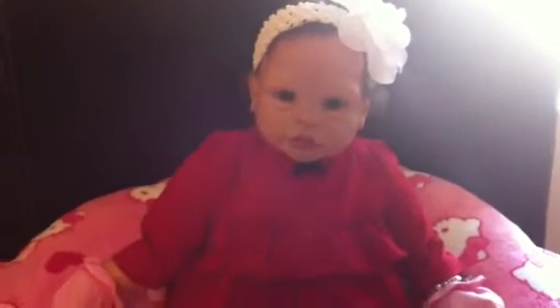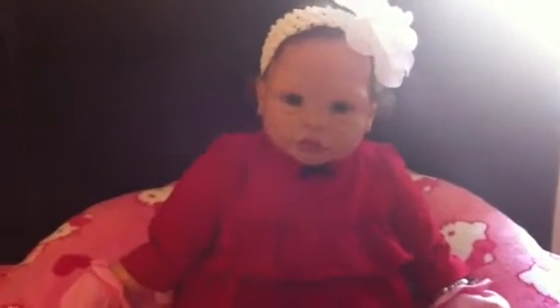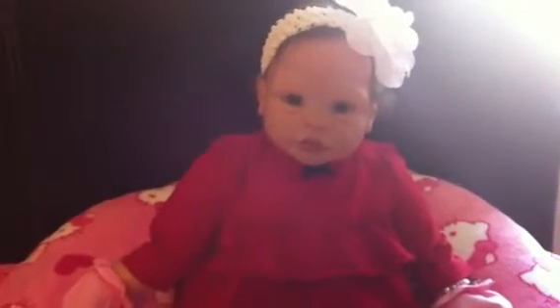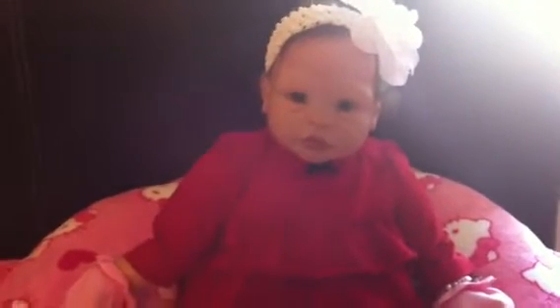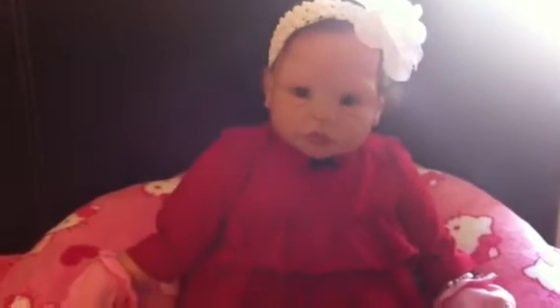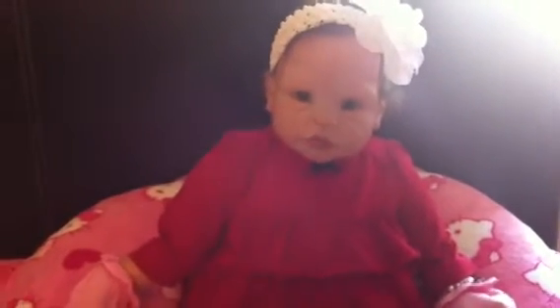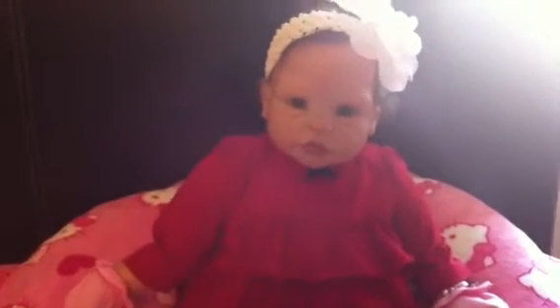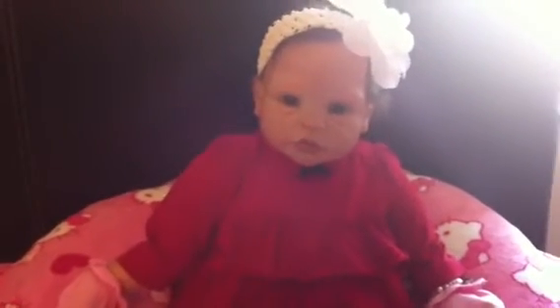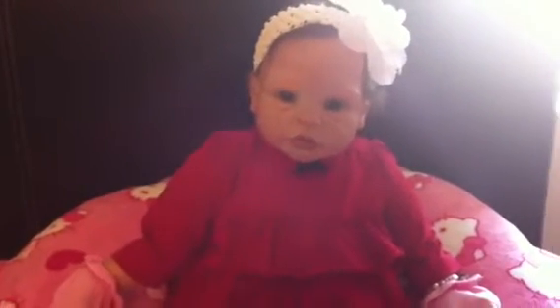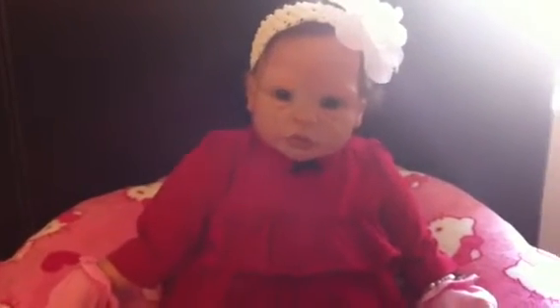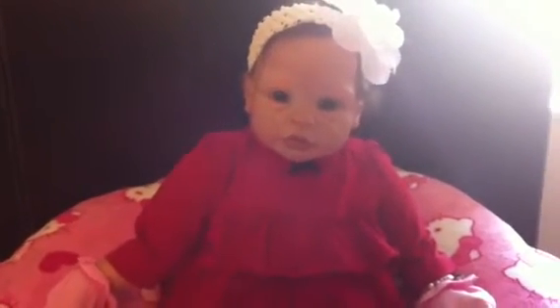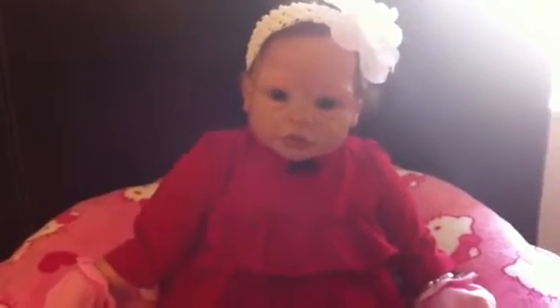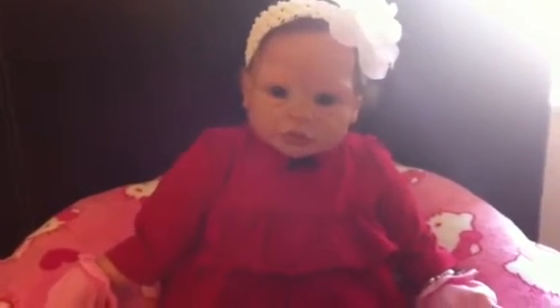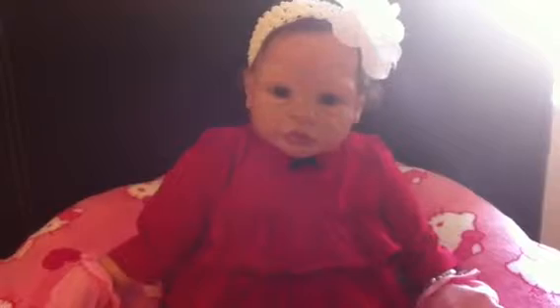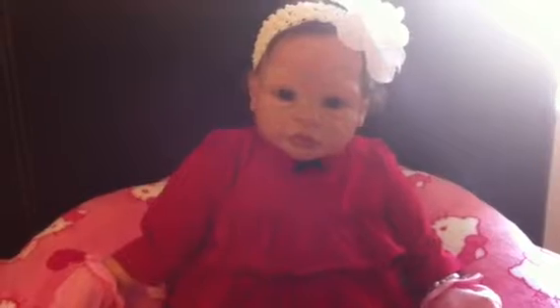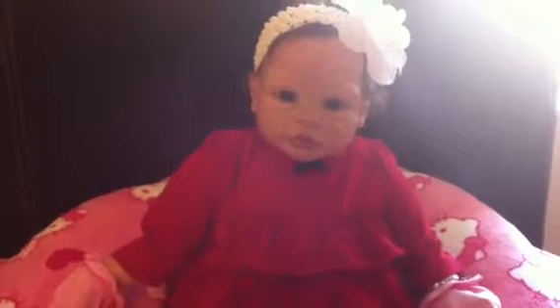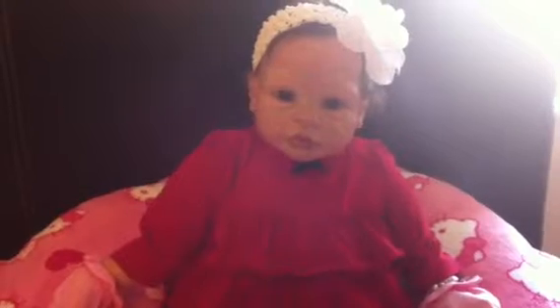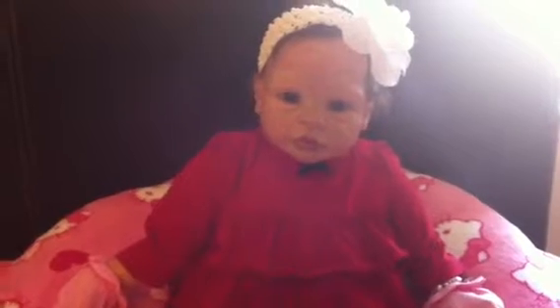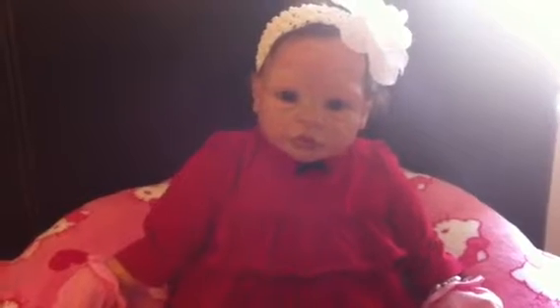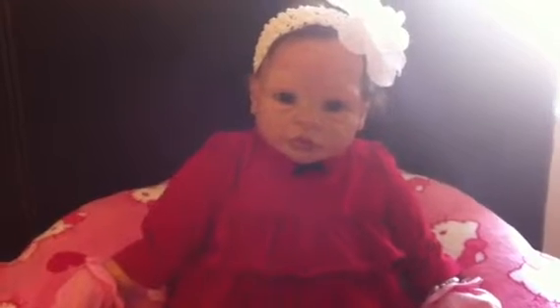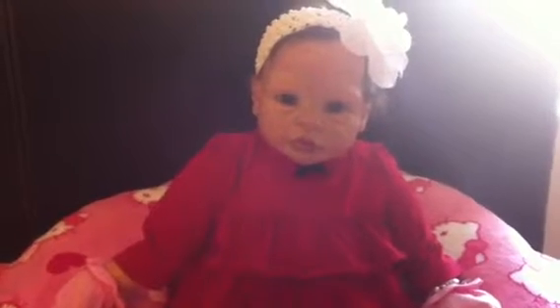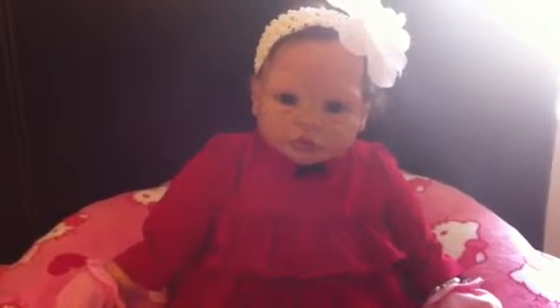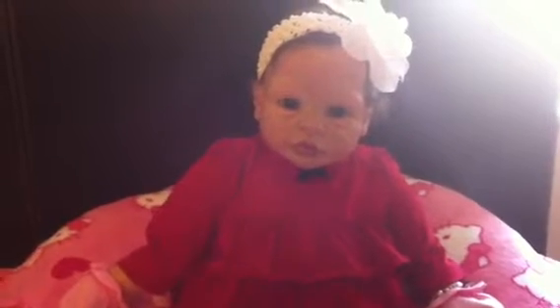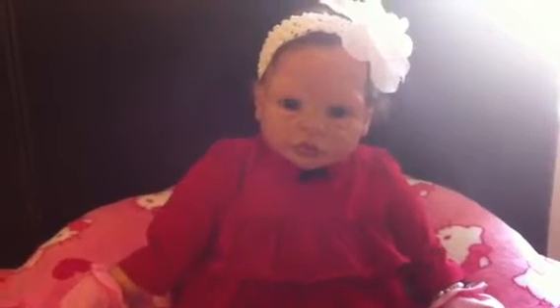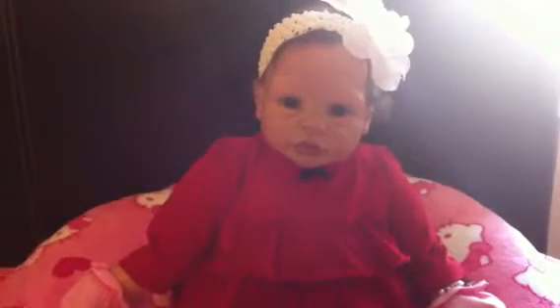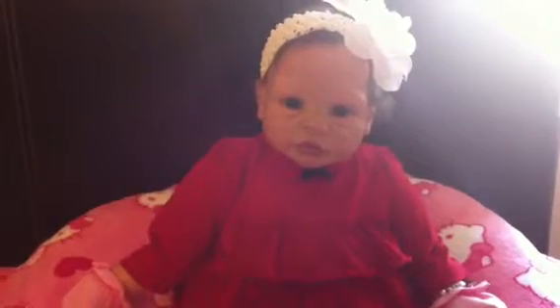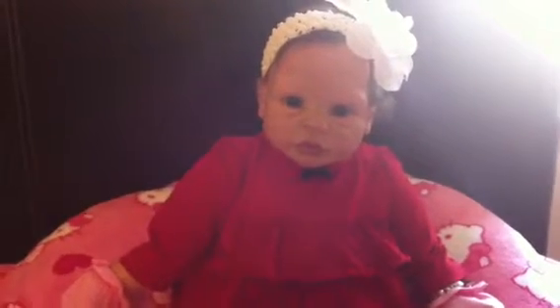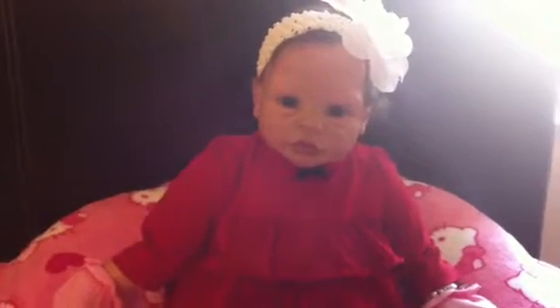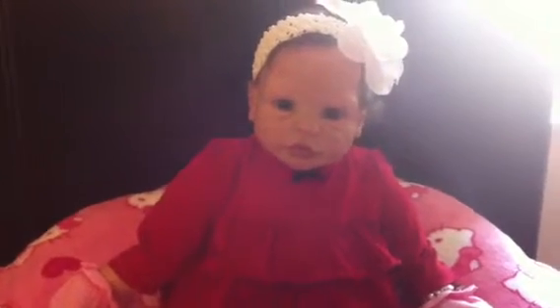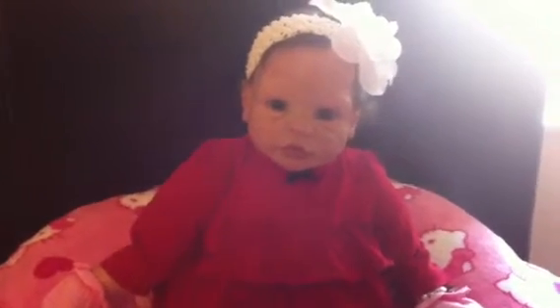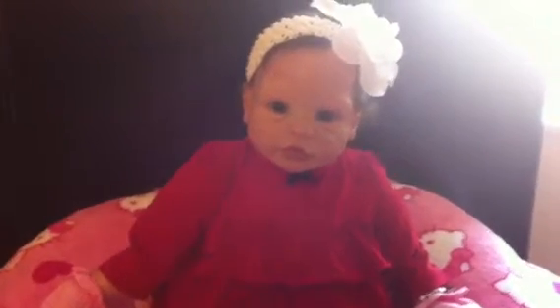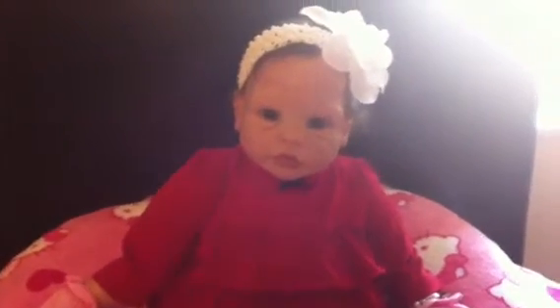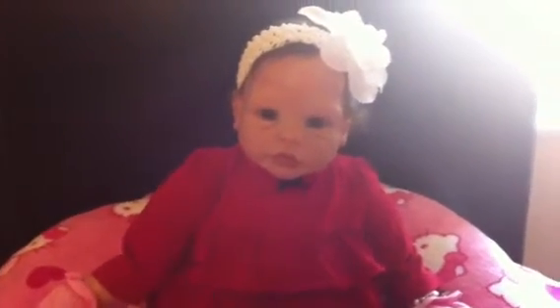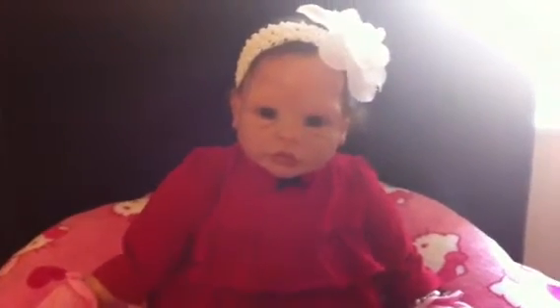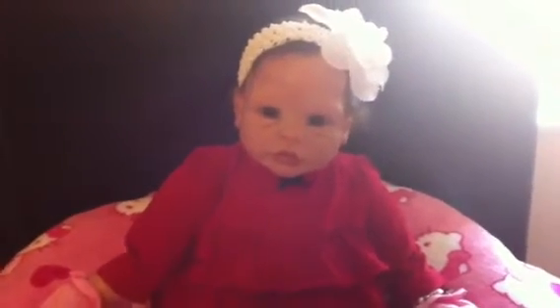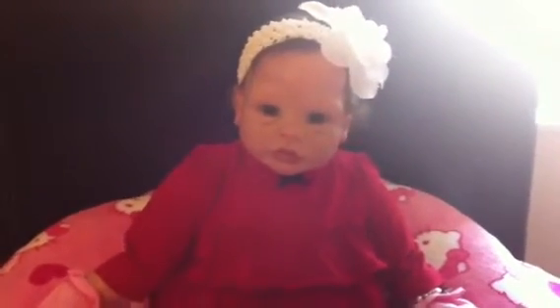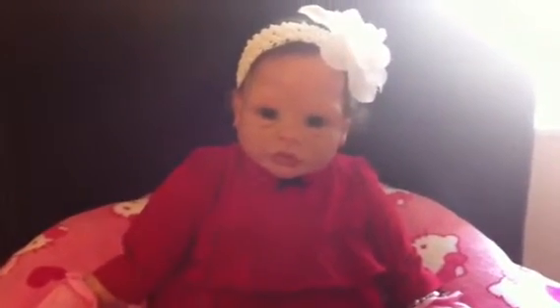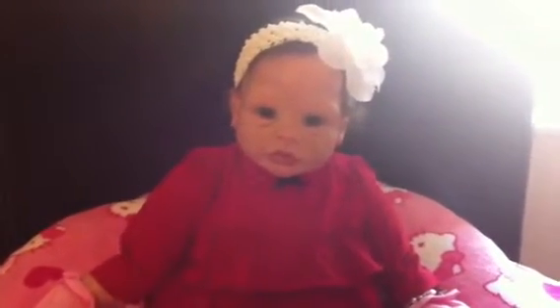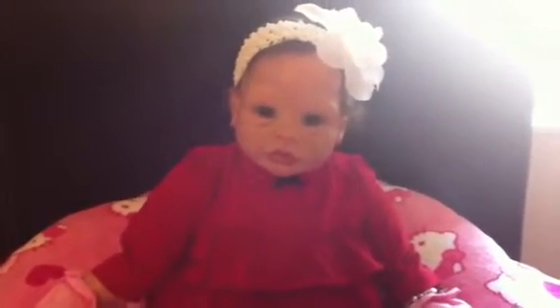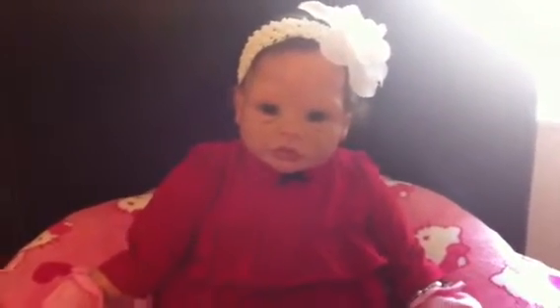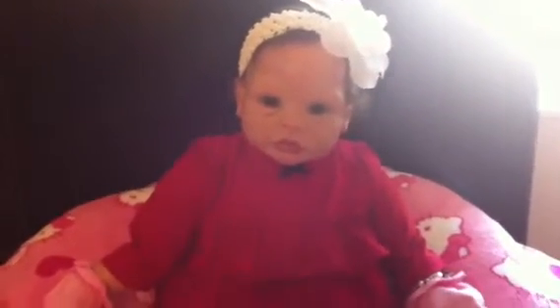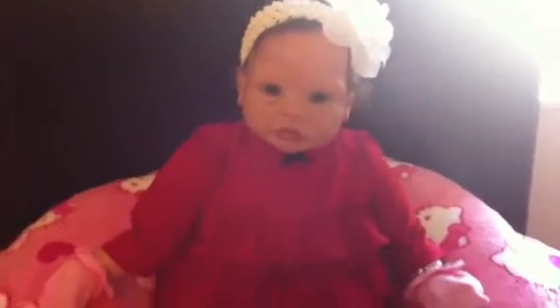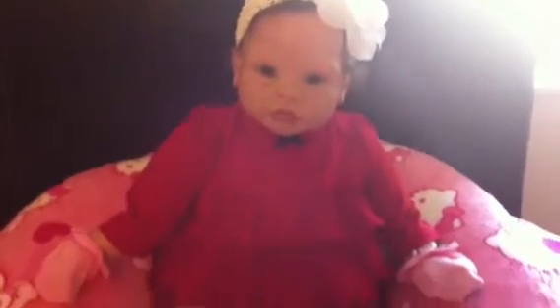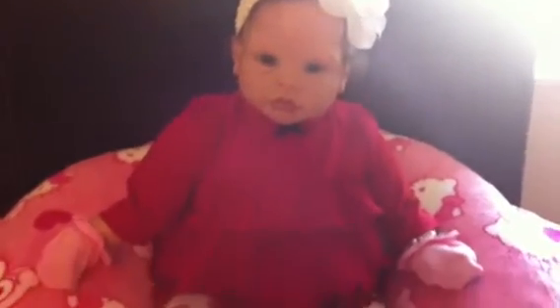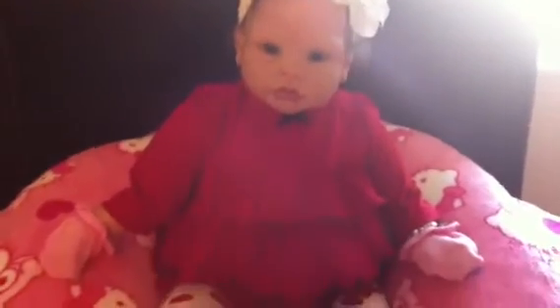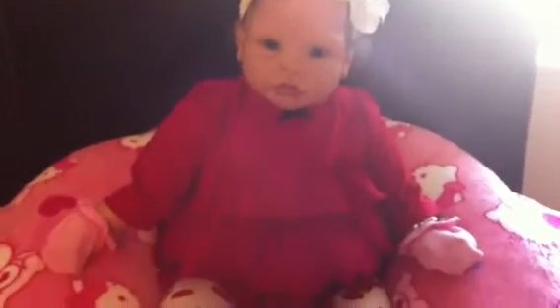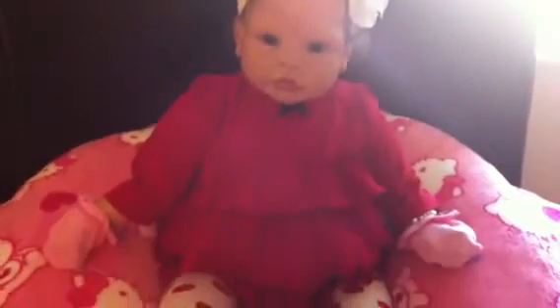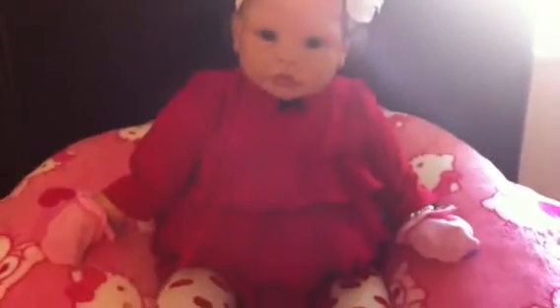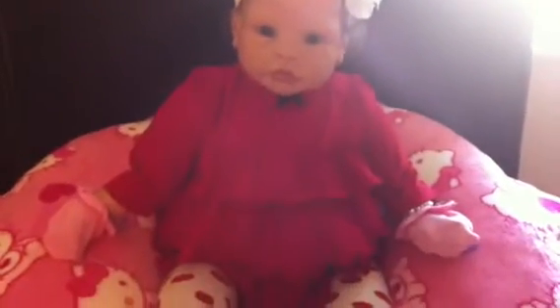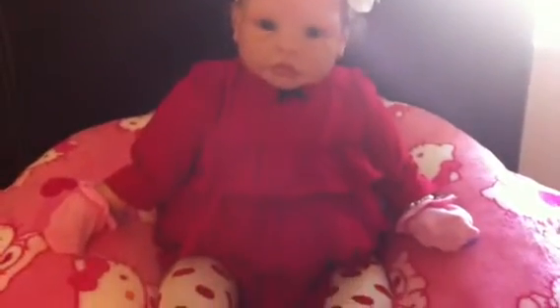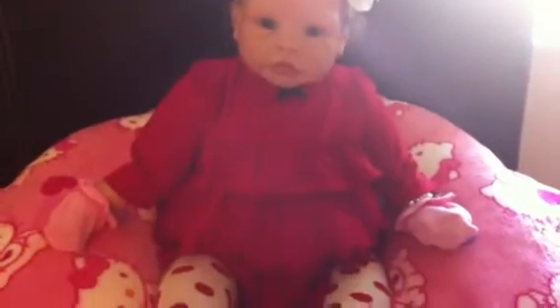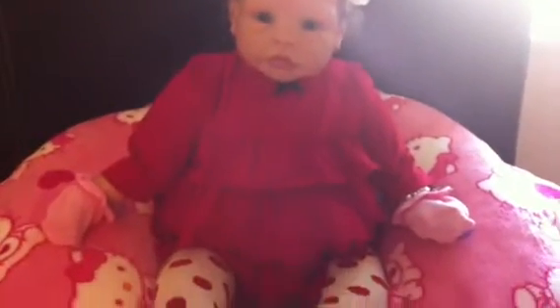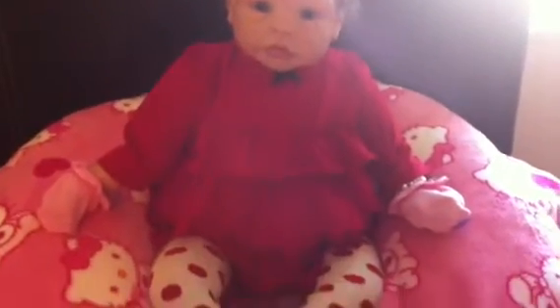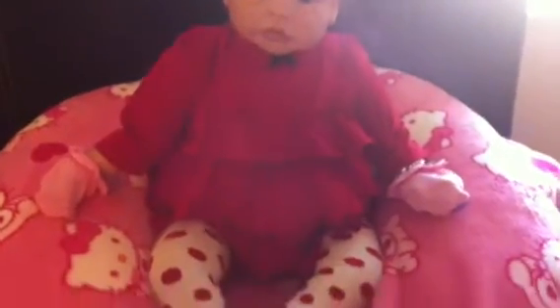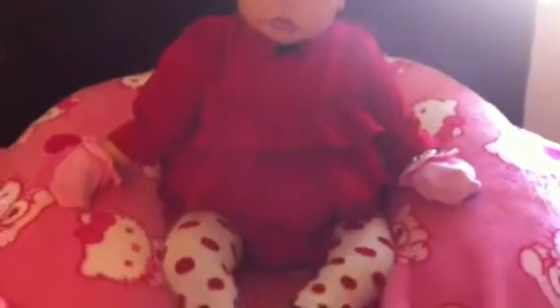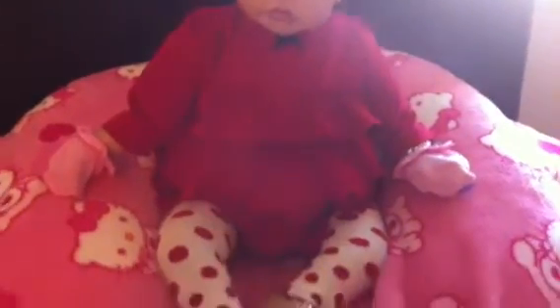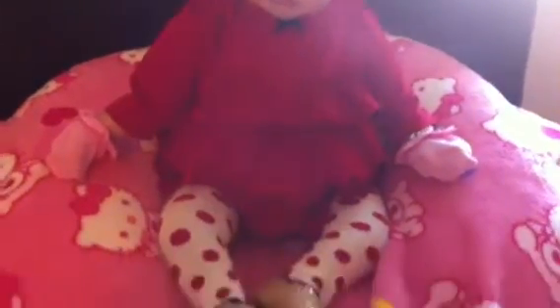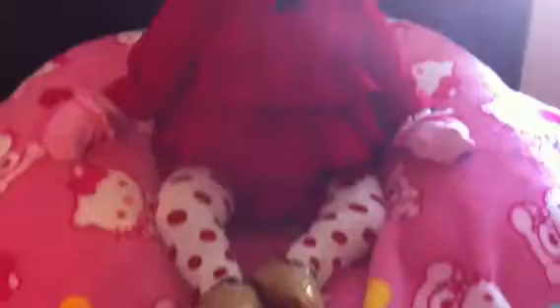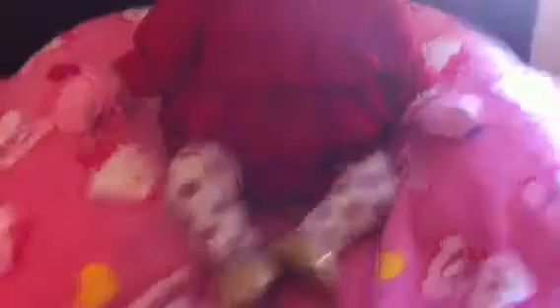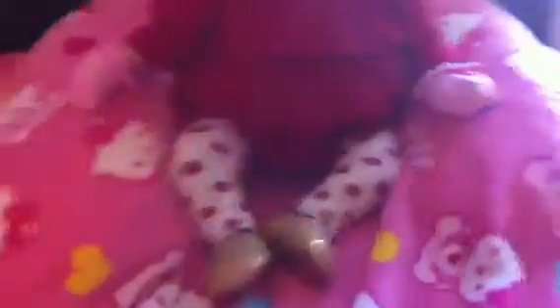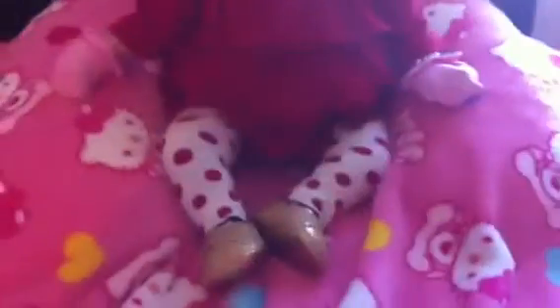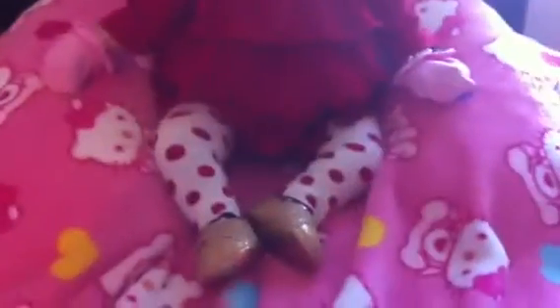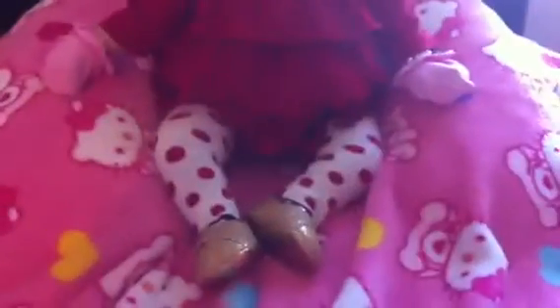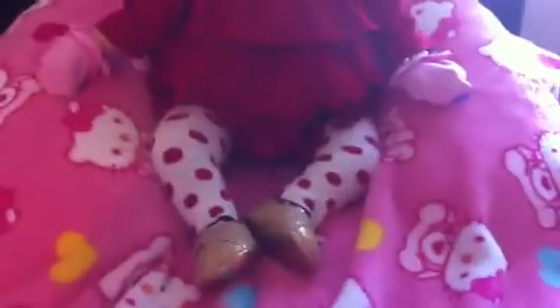Little Summer decided to get dressed up for Valentine's Day this year. And oh my gosh, you guys, she looks so freaking cute. Look at her!